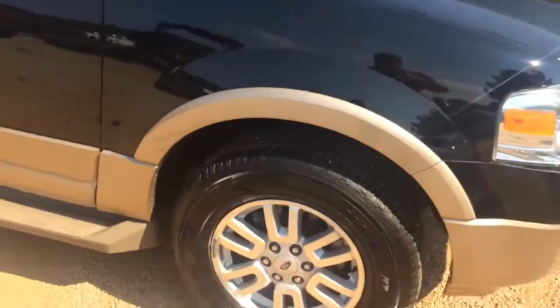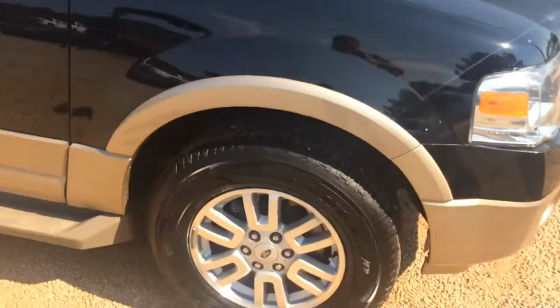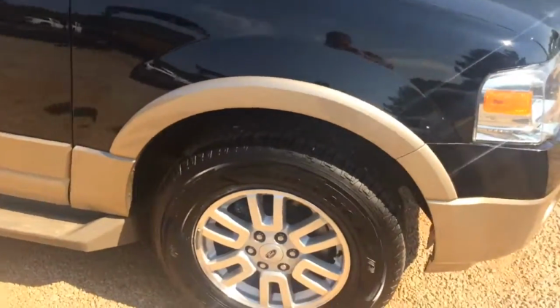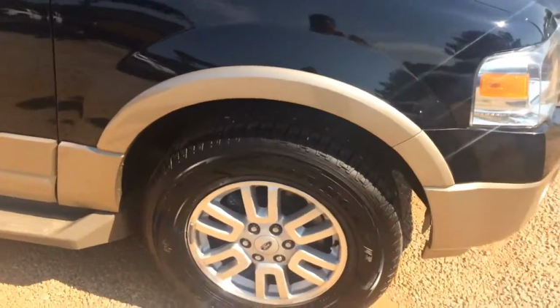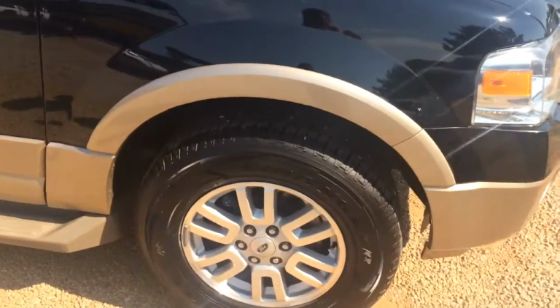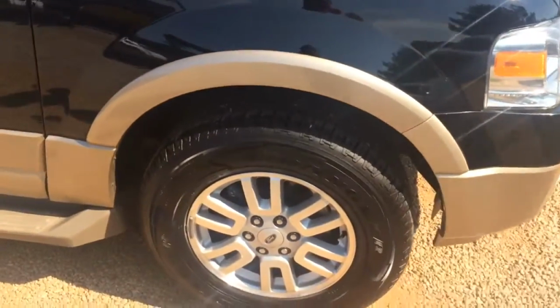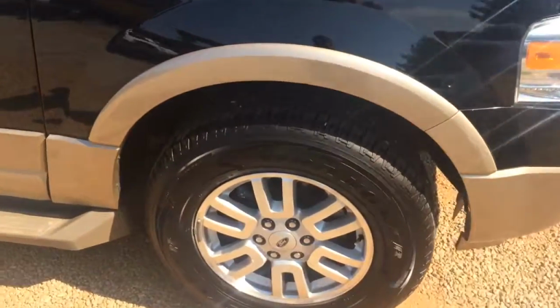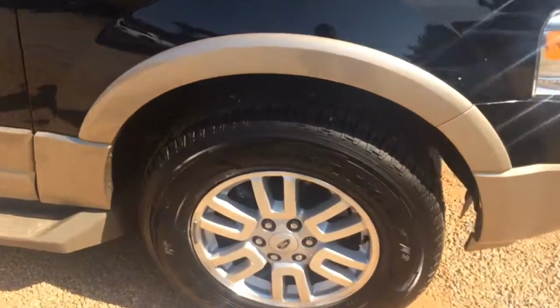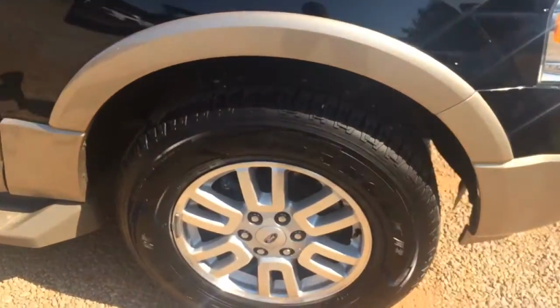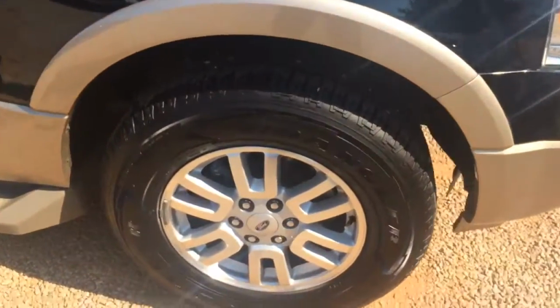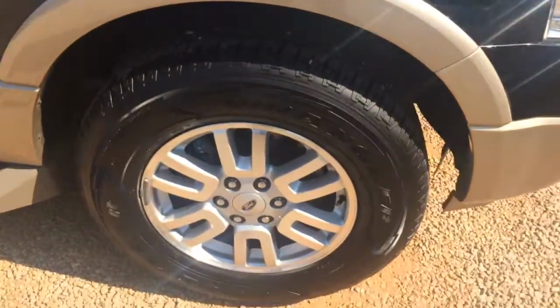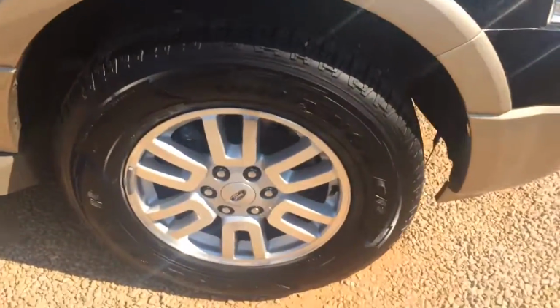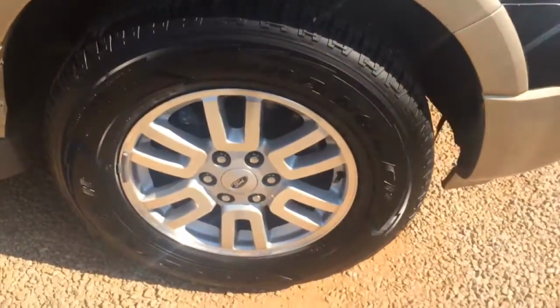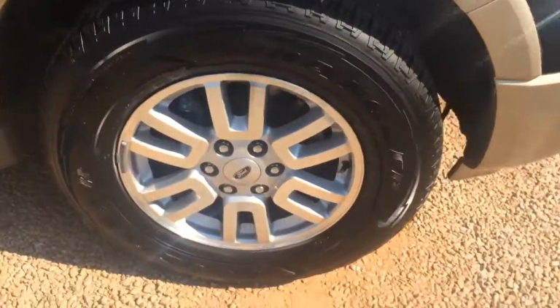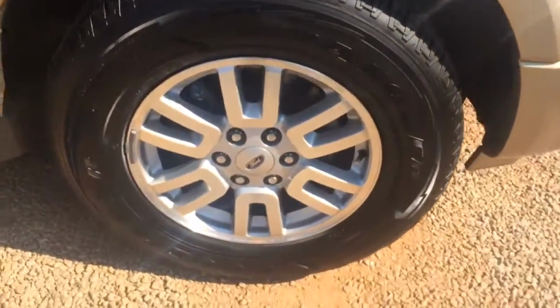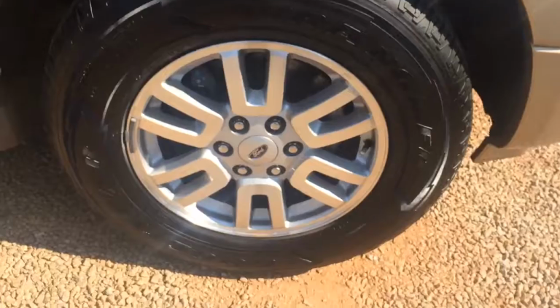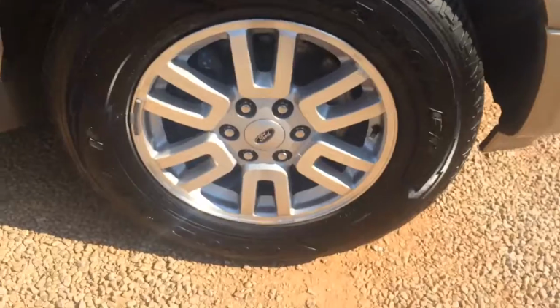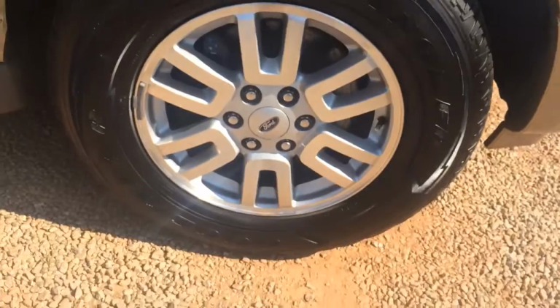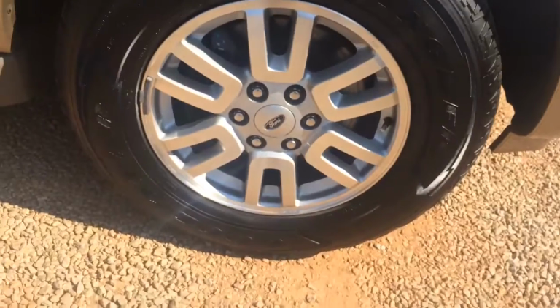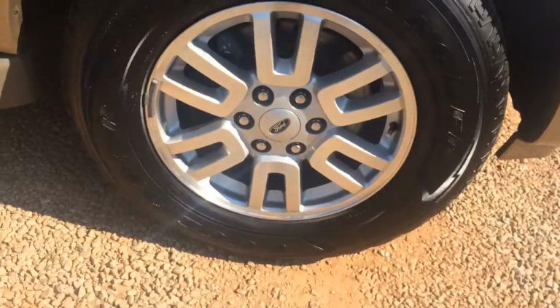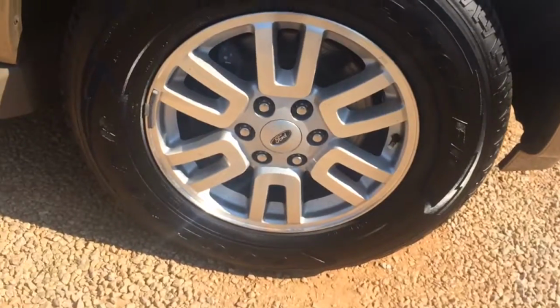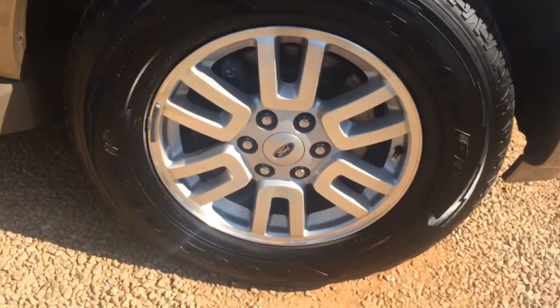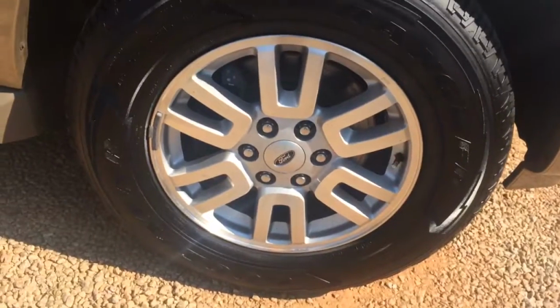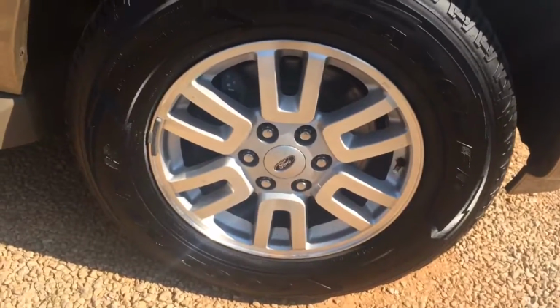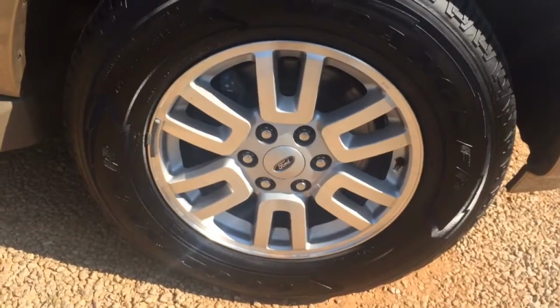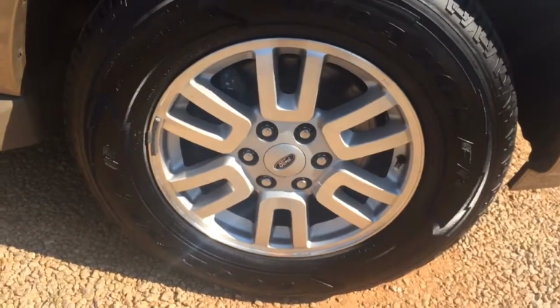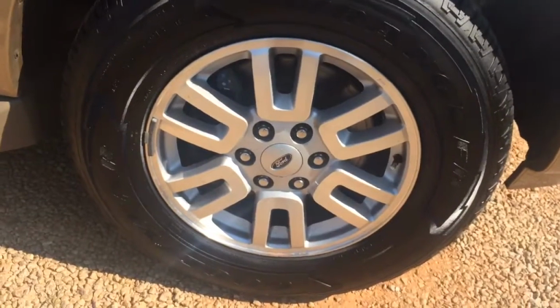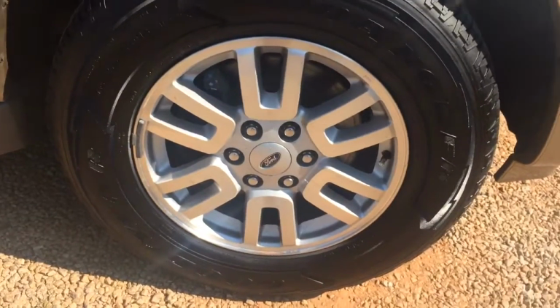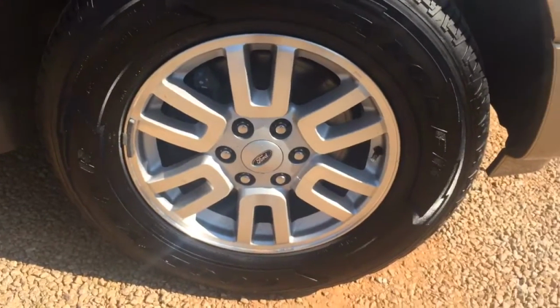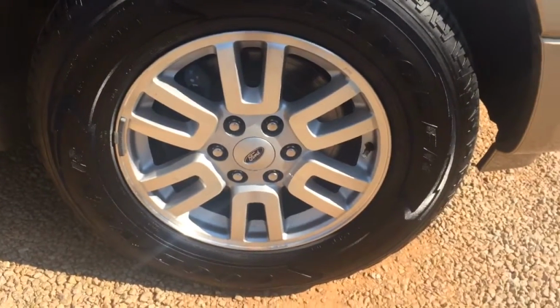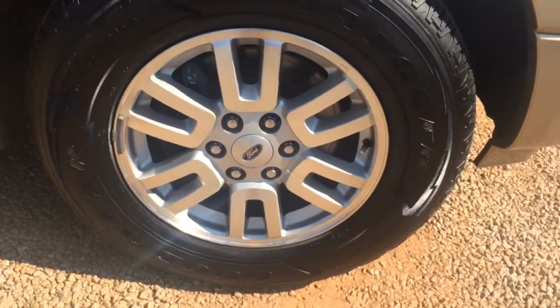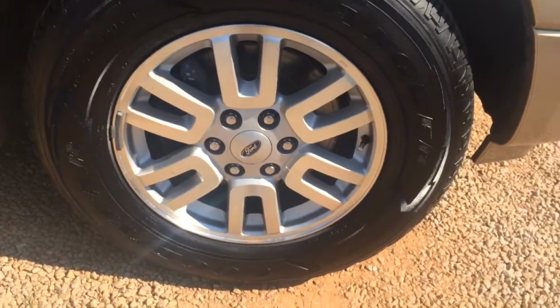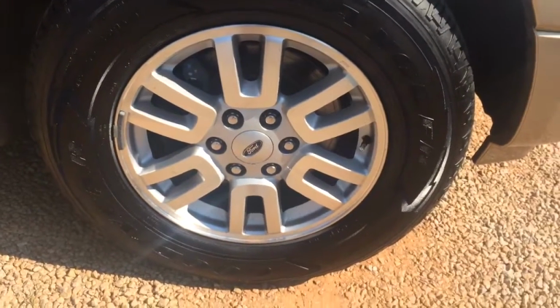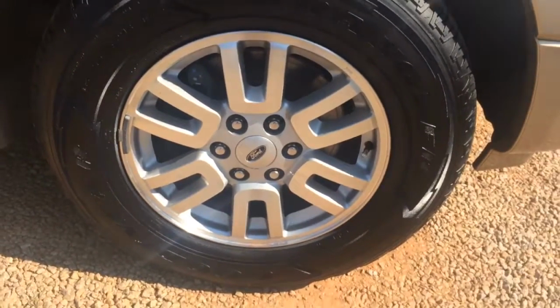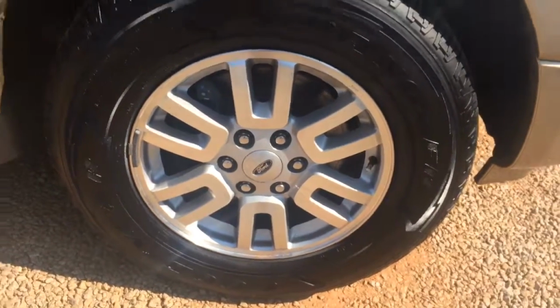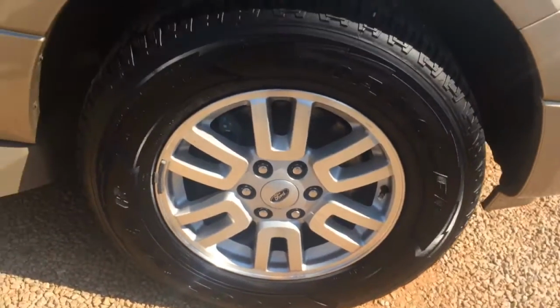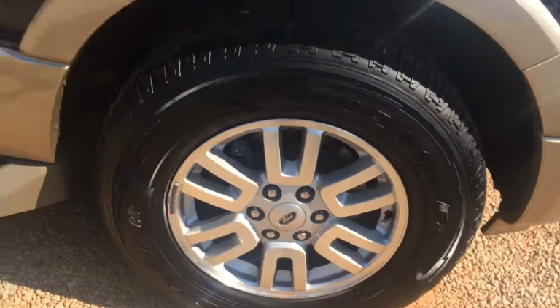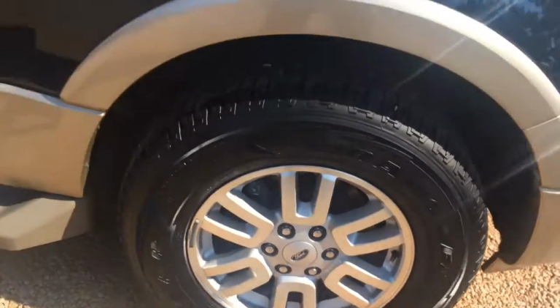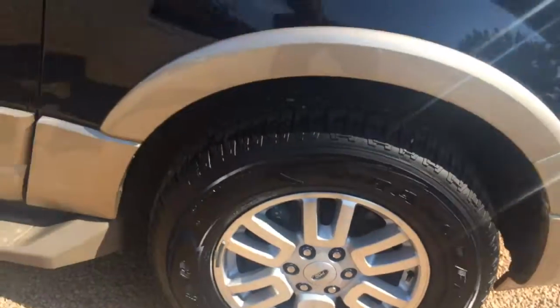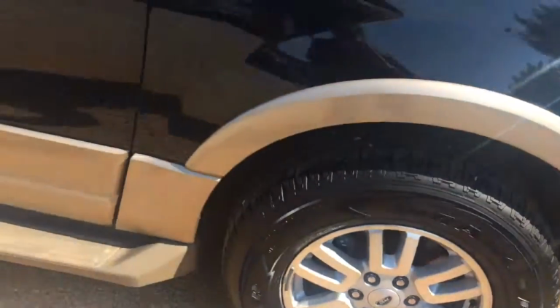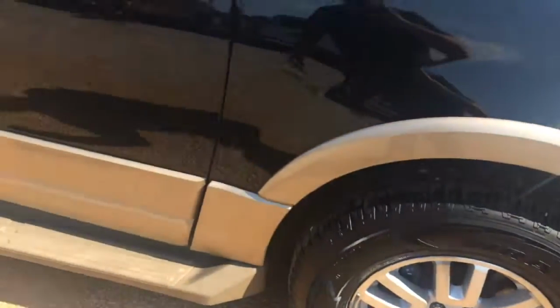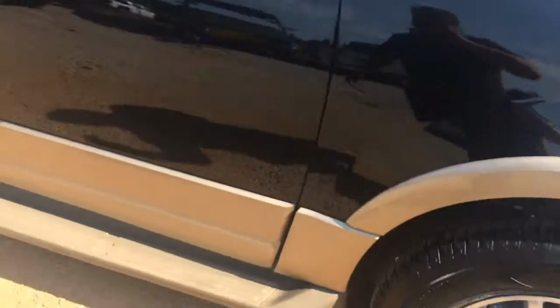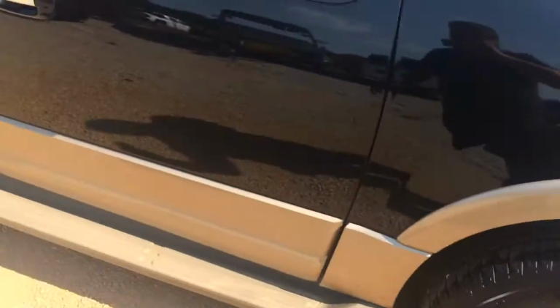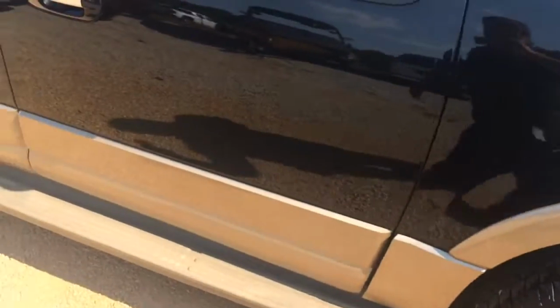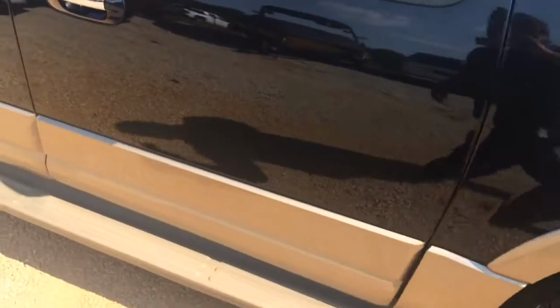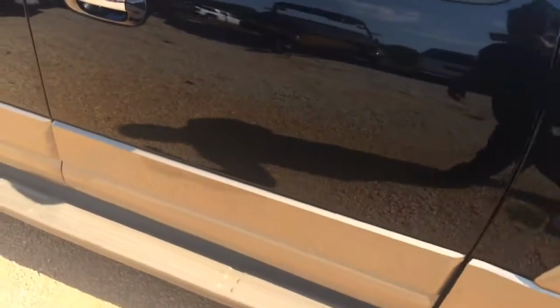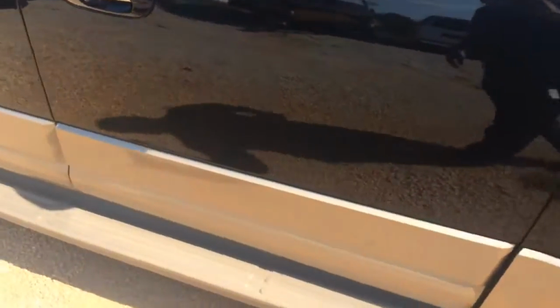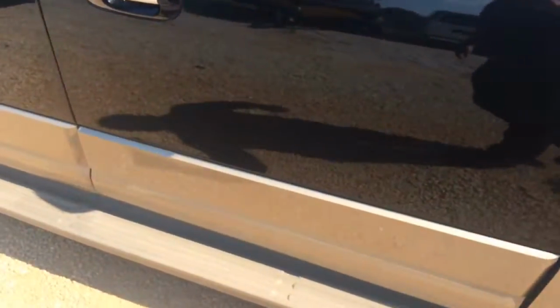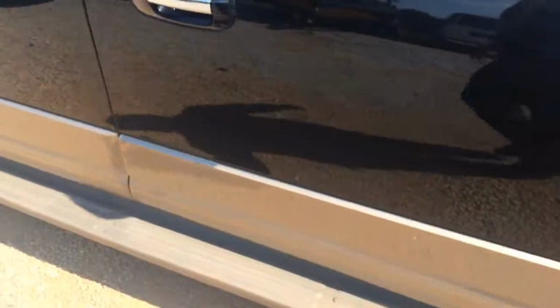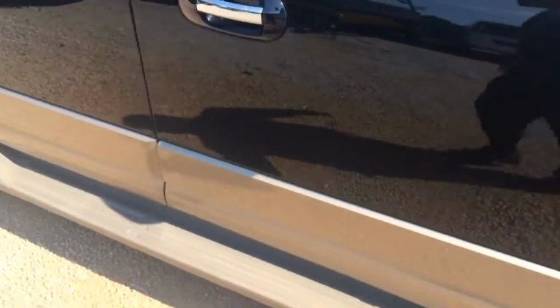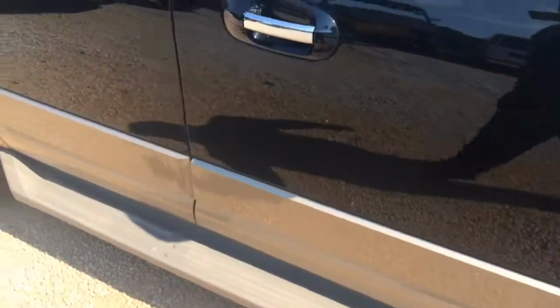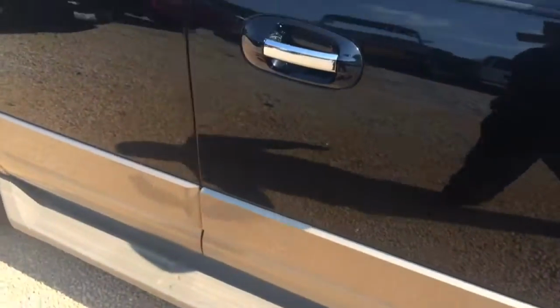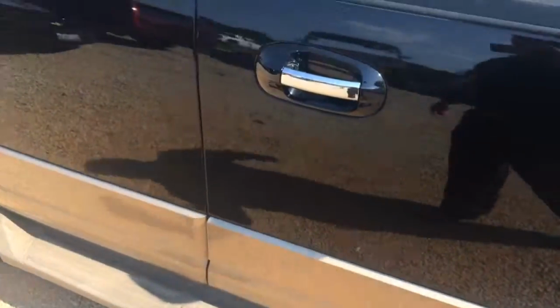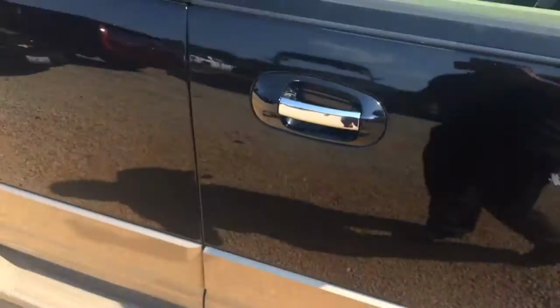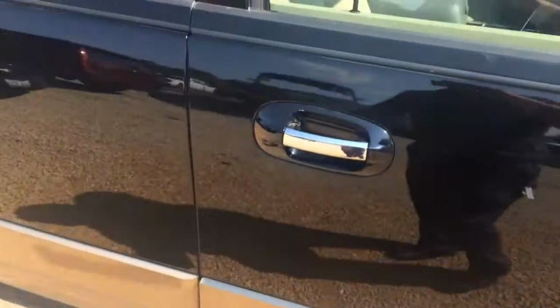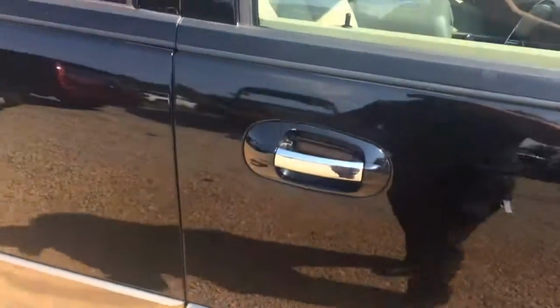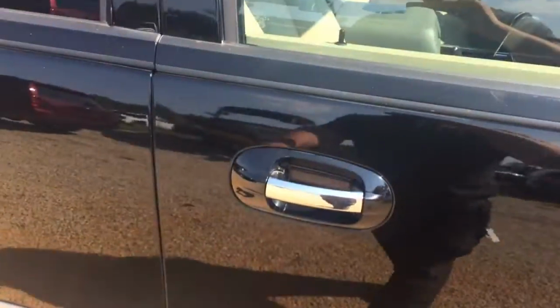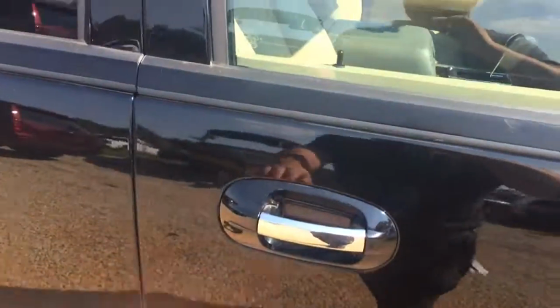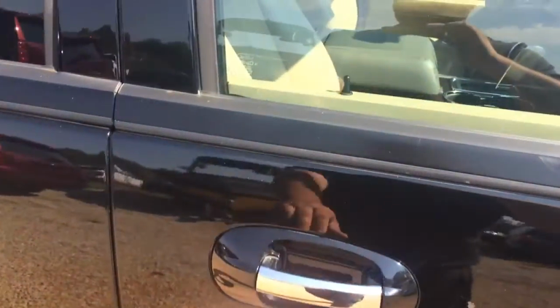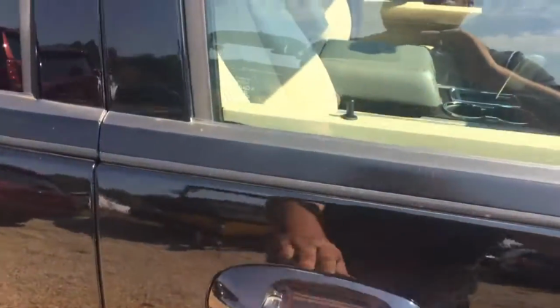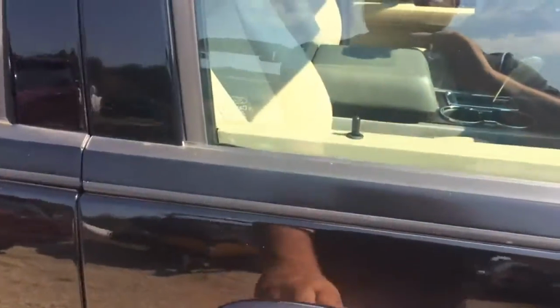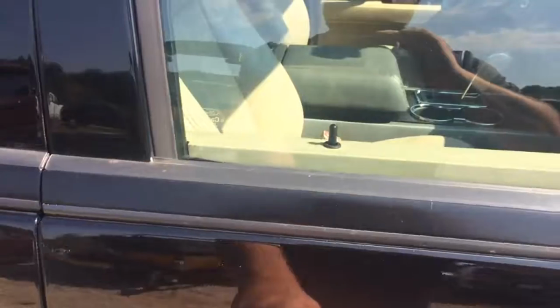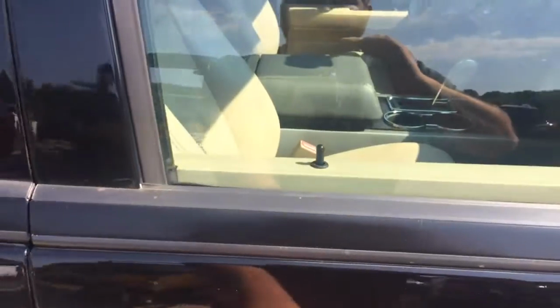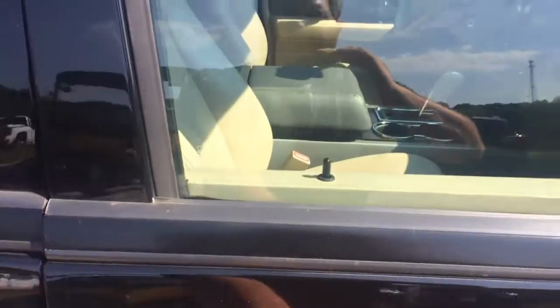Got brand new tires on the side — Goodyear Wrangler. Those are 18-inch wheels. Got your running boards already on it.